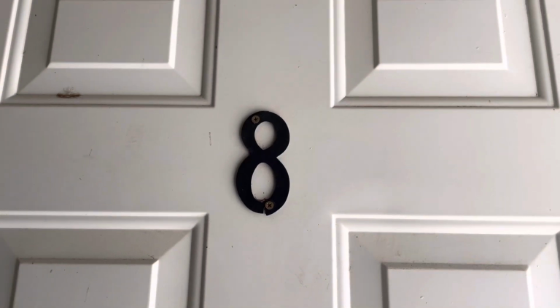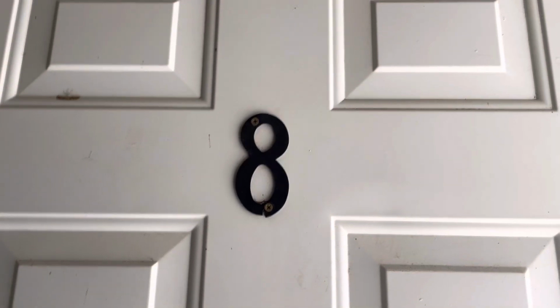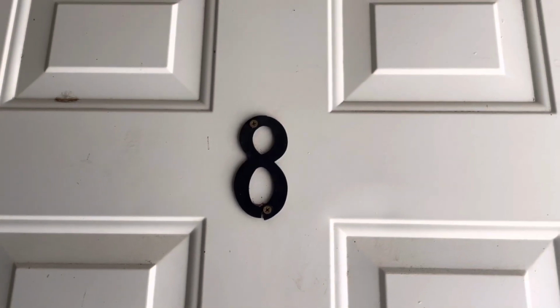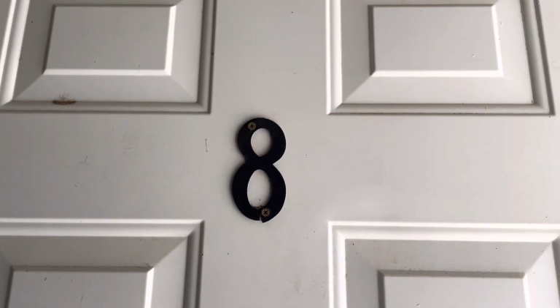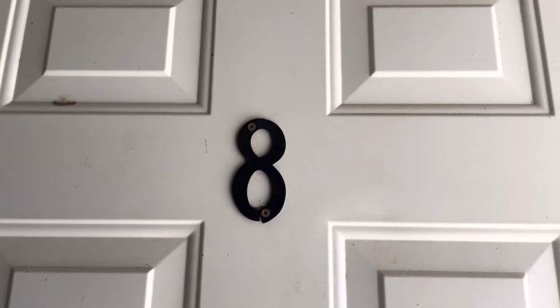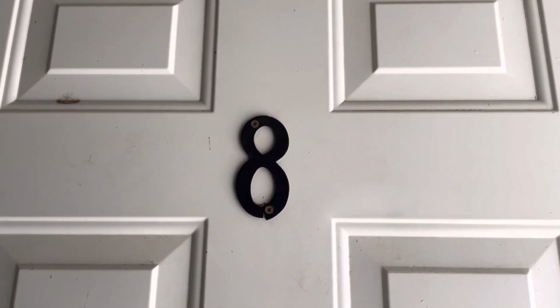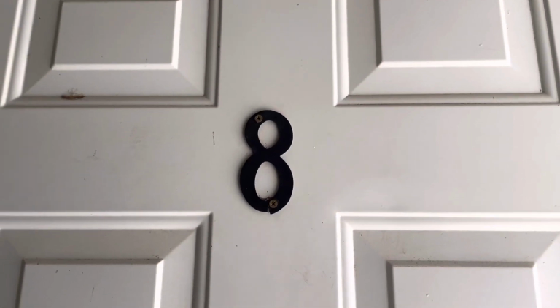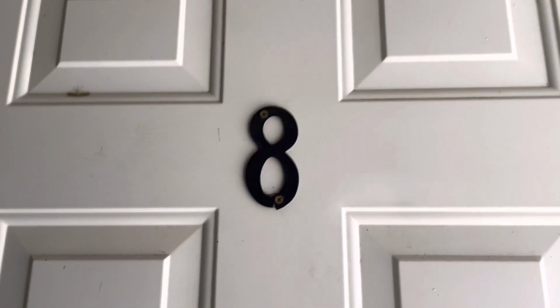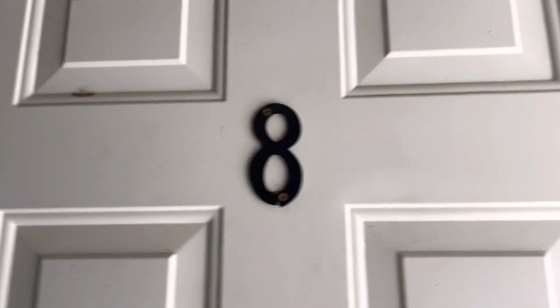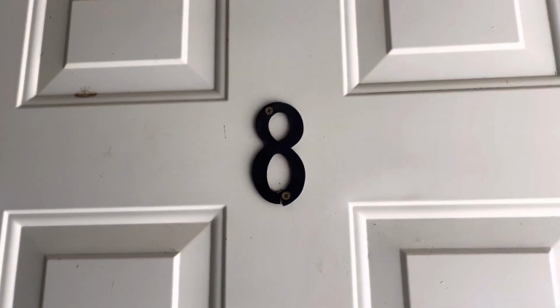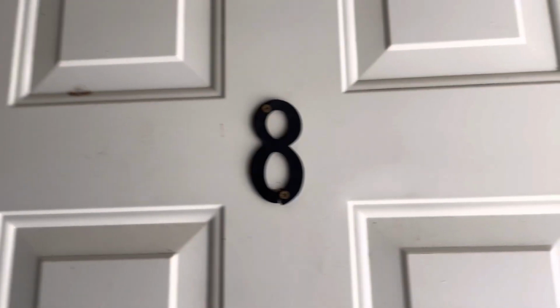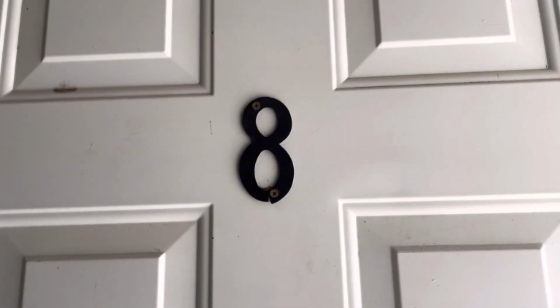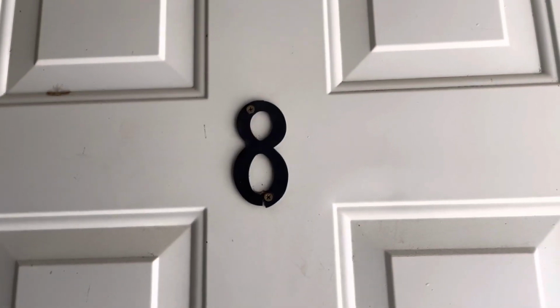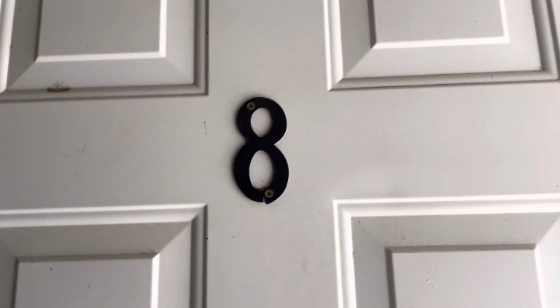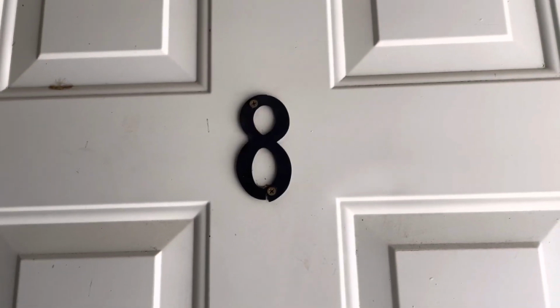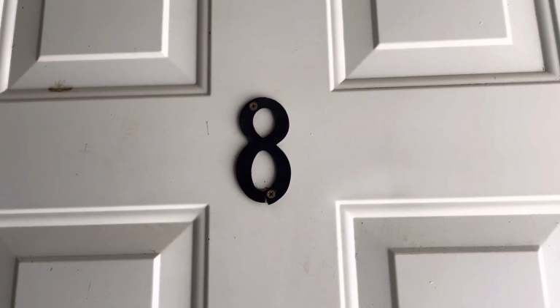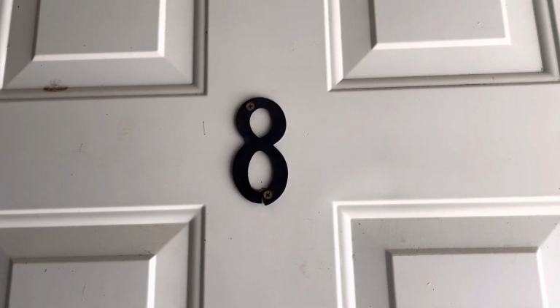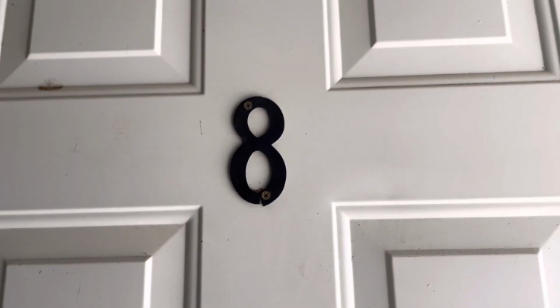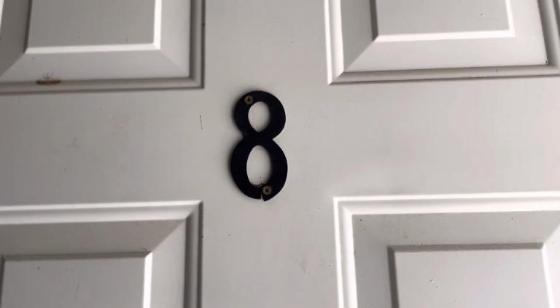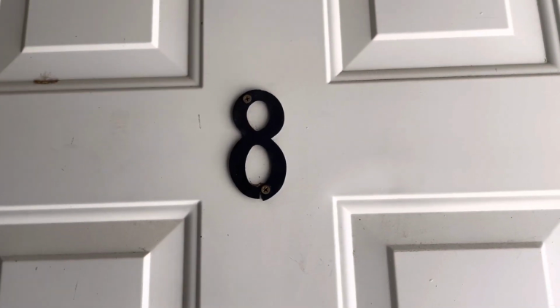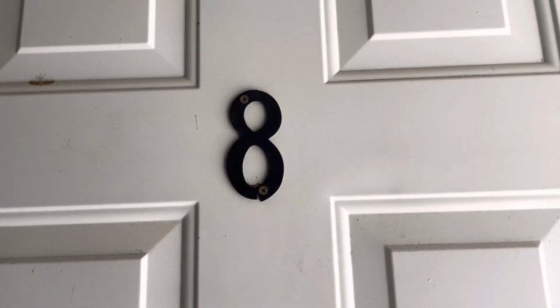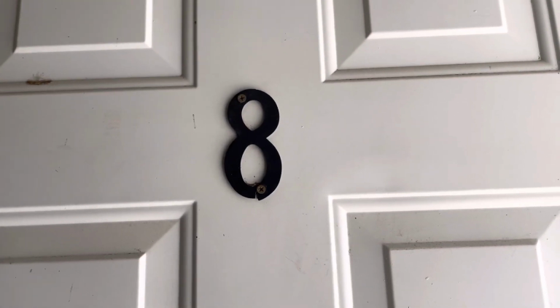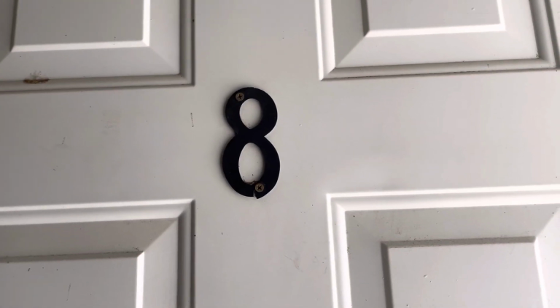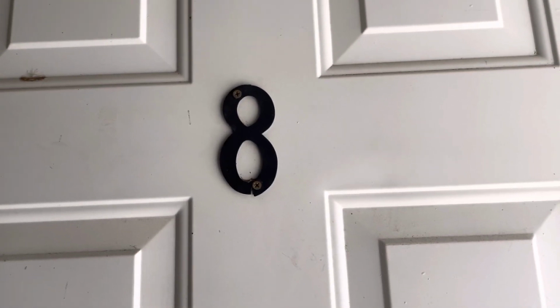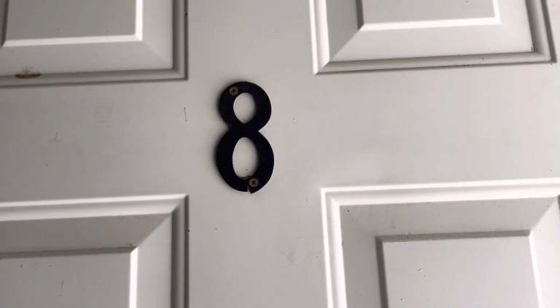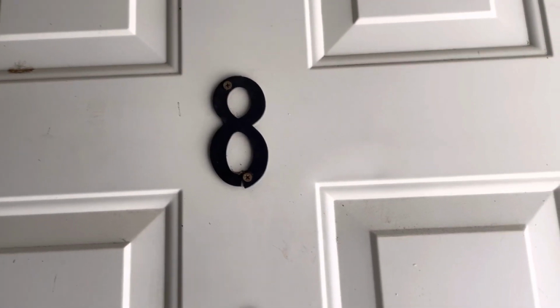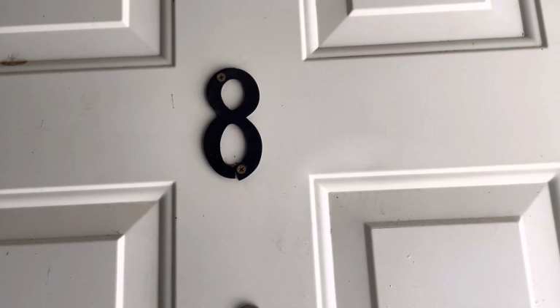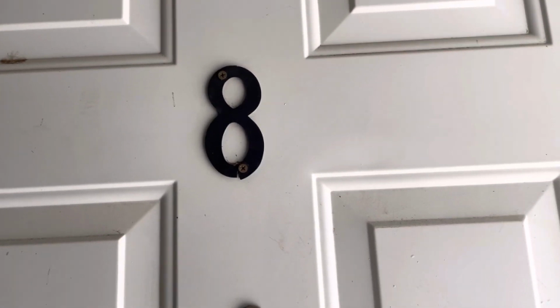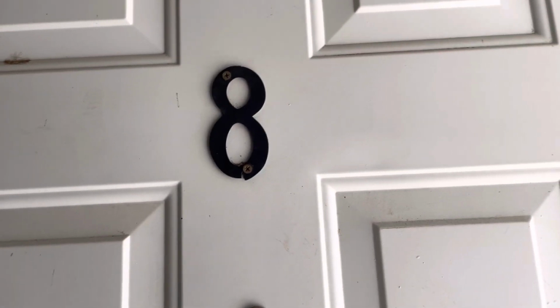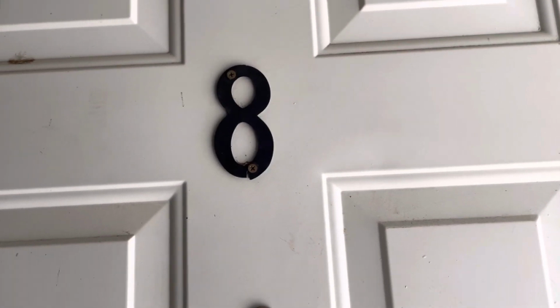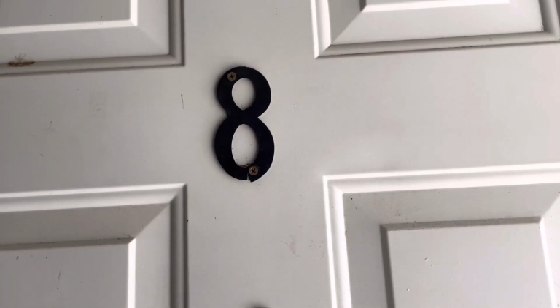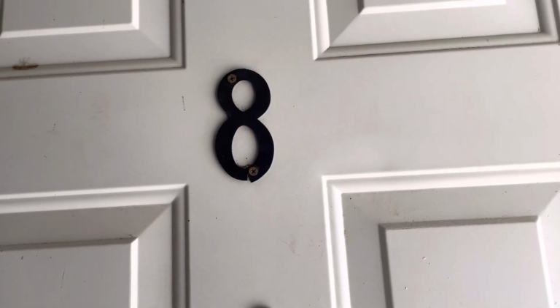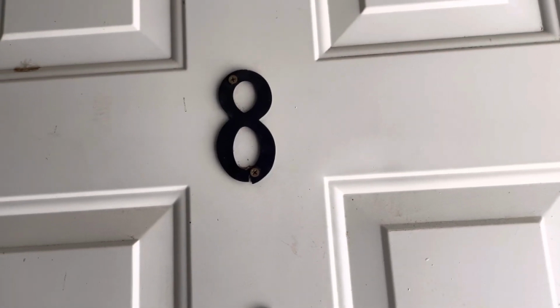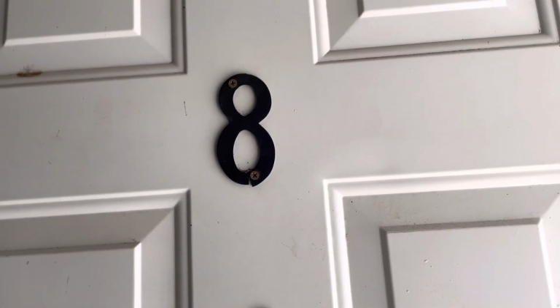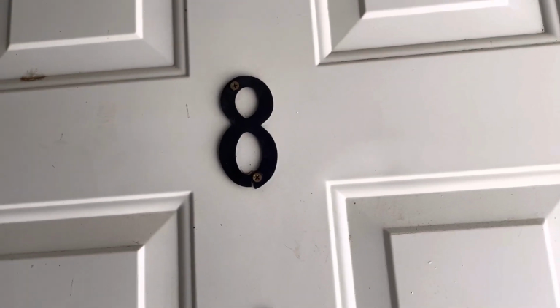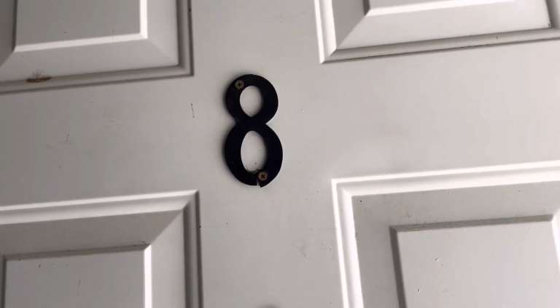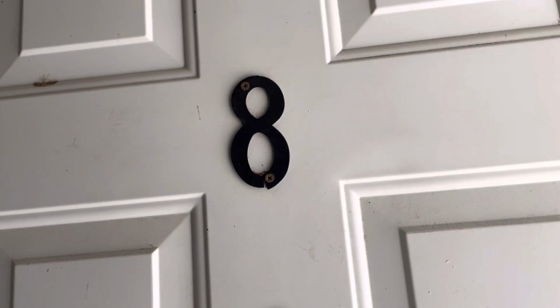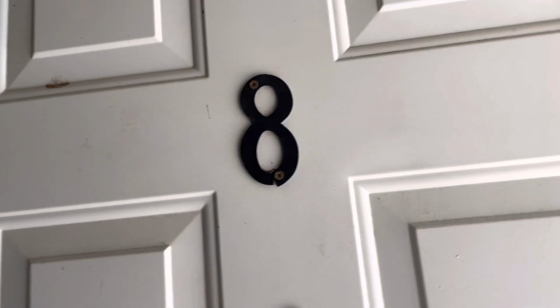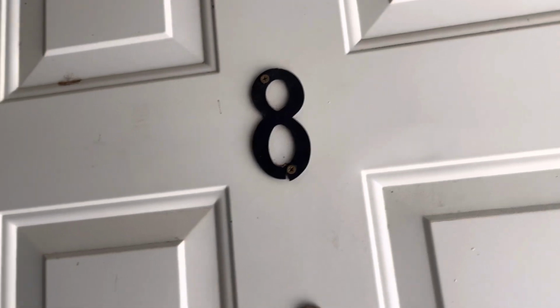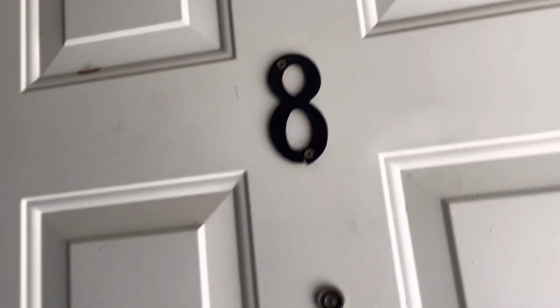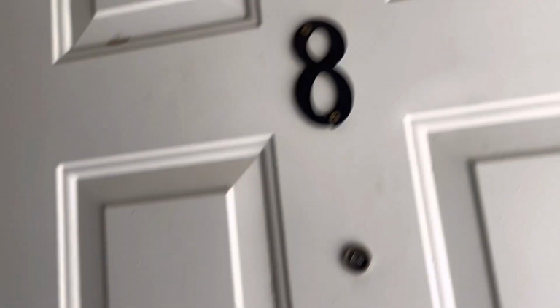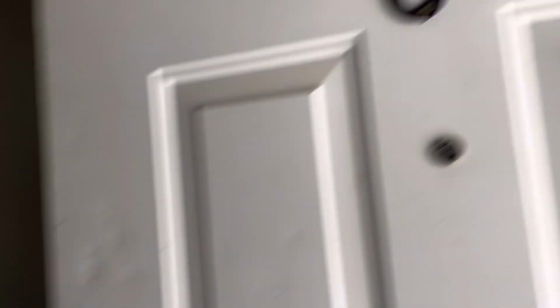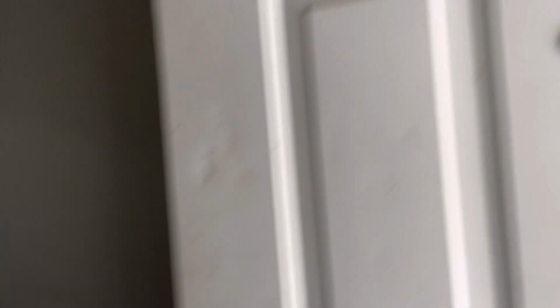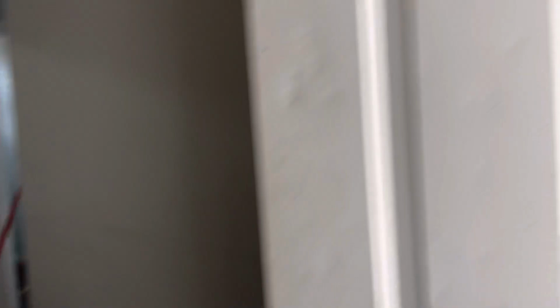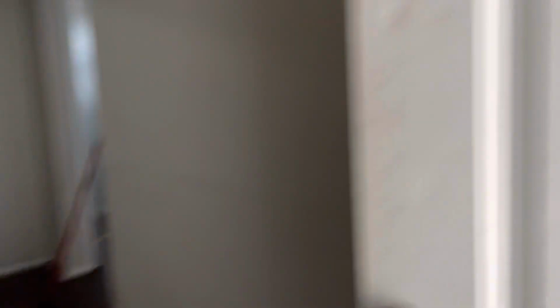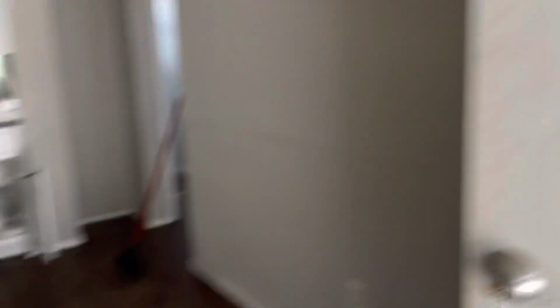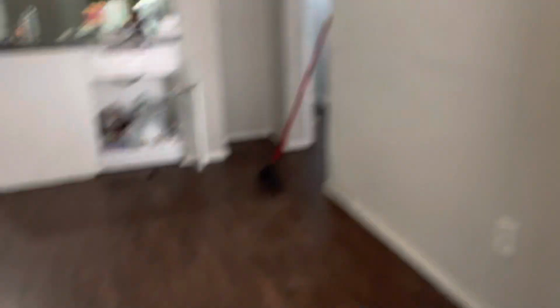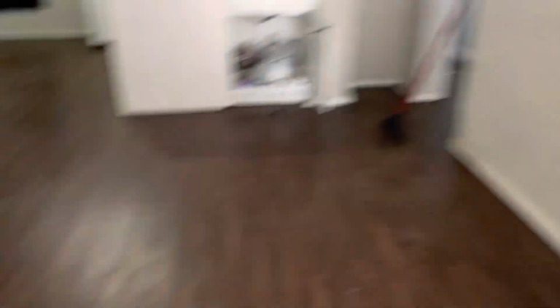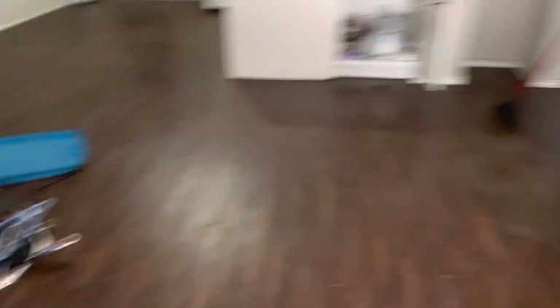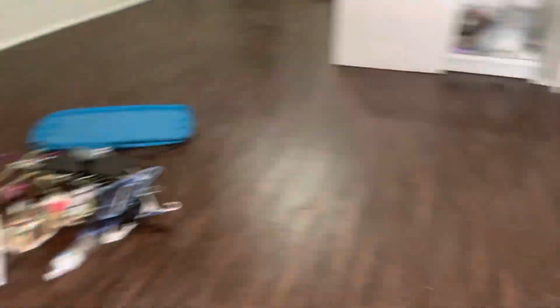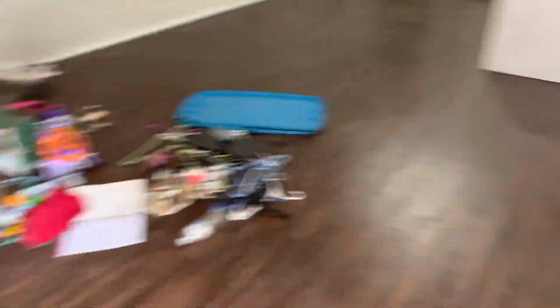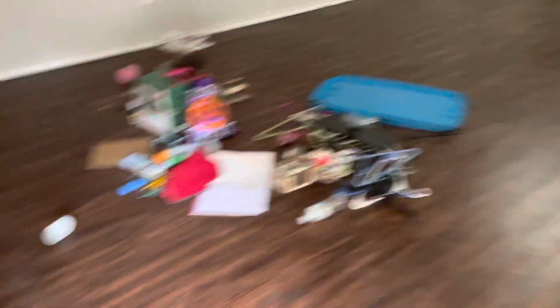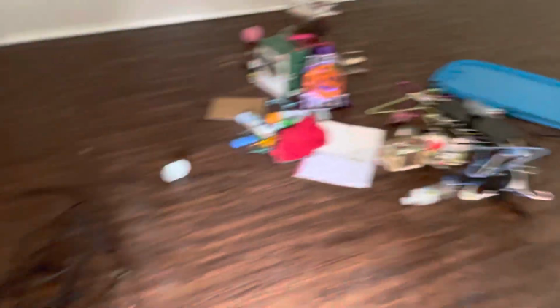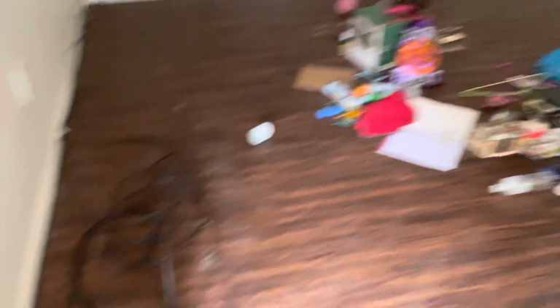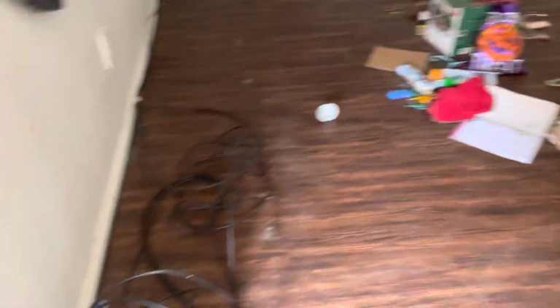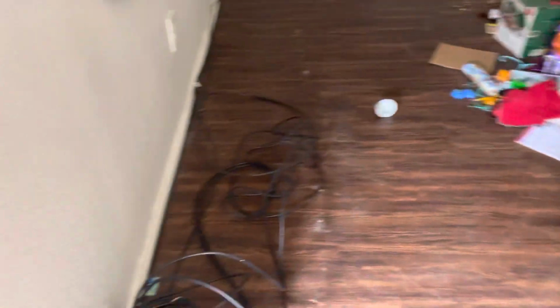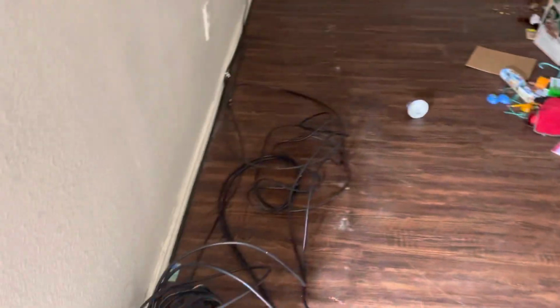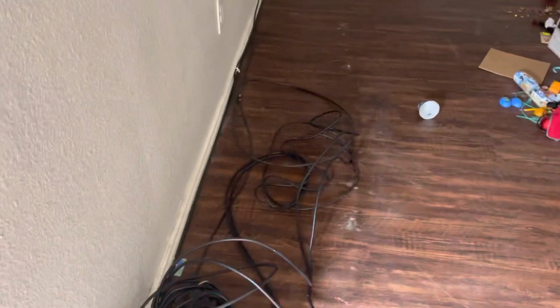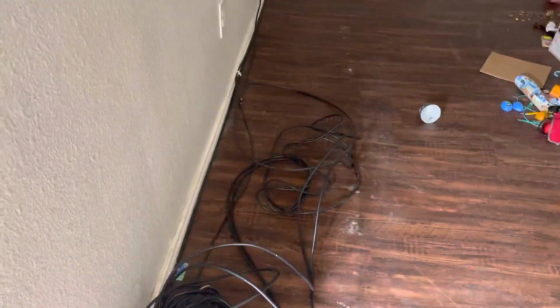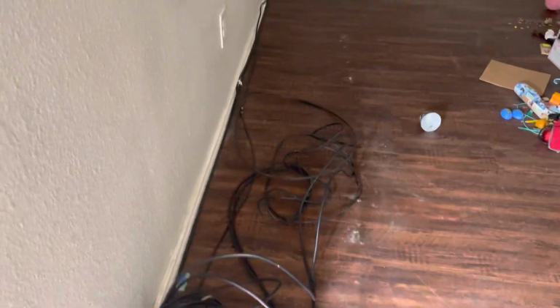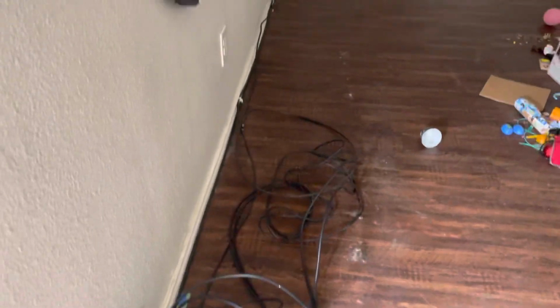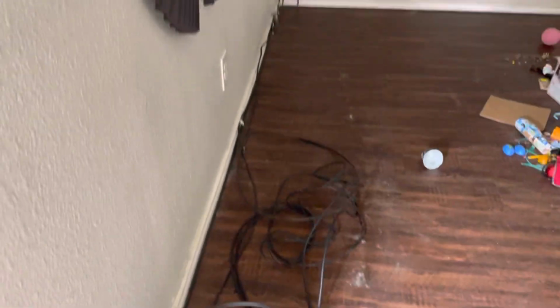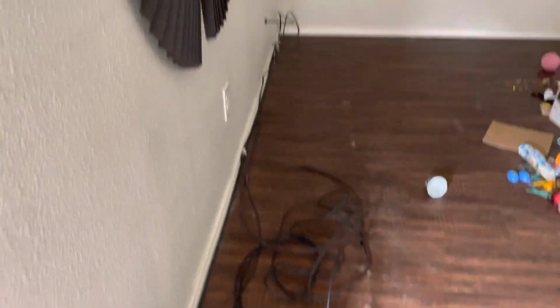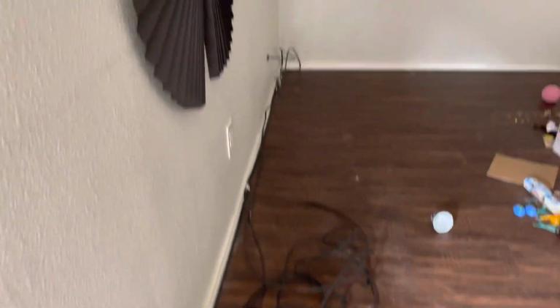Today is March 21st, 2022. I'm at Westridge Apartments, Unit 8, doing a walkthrough.